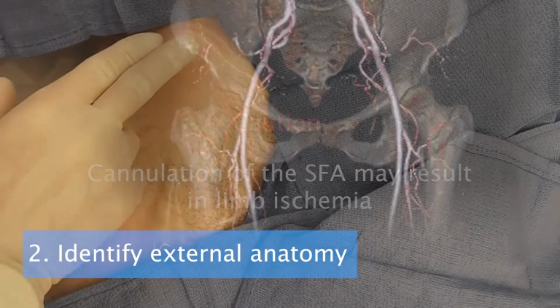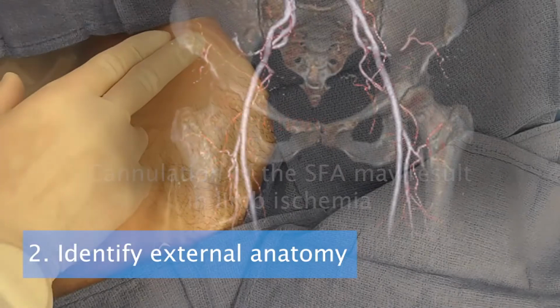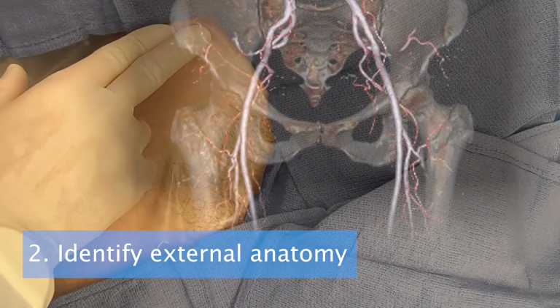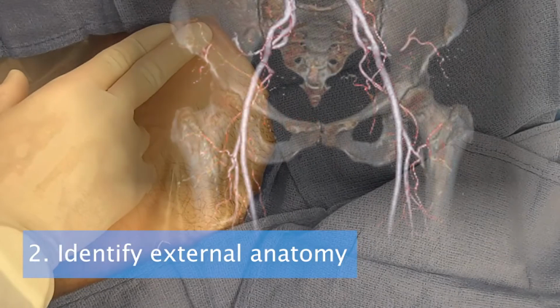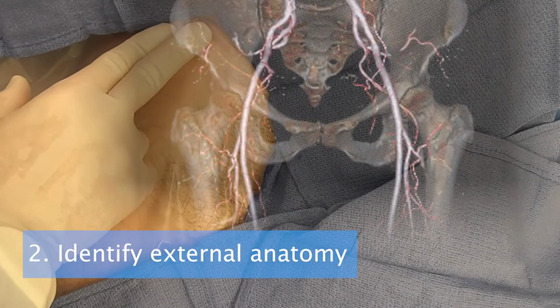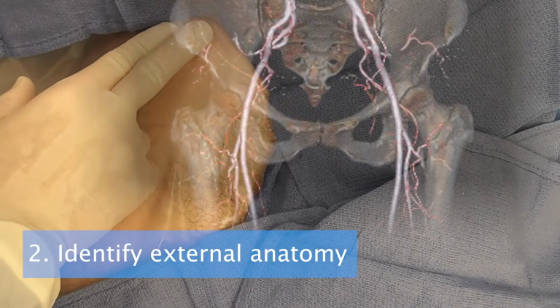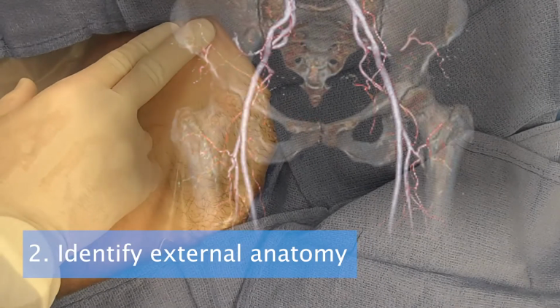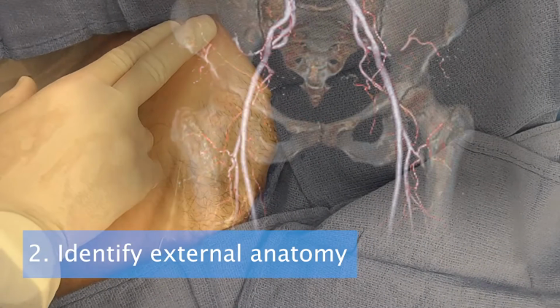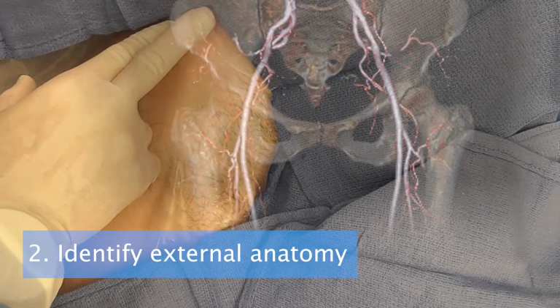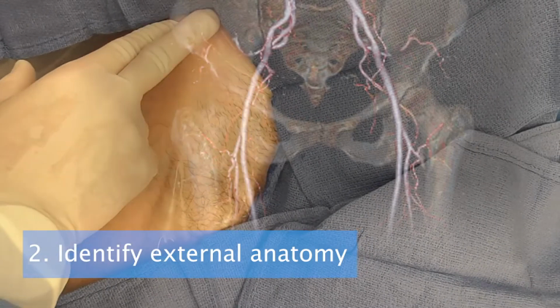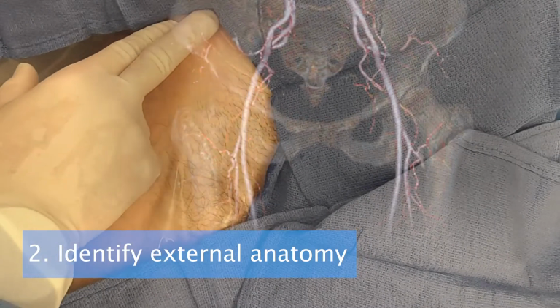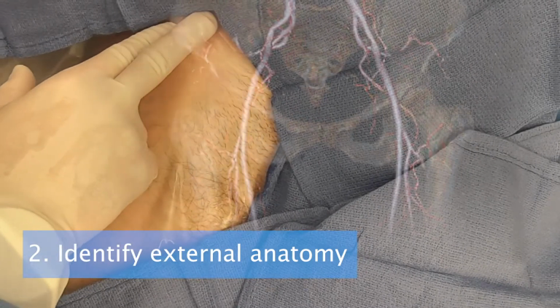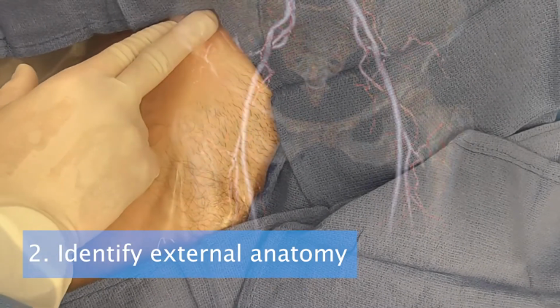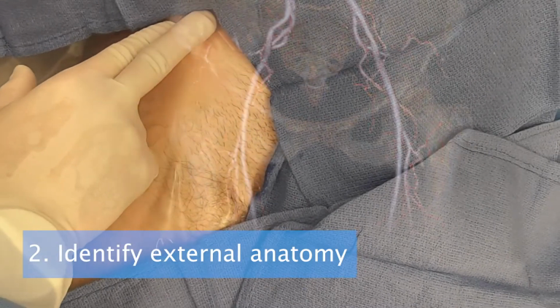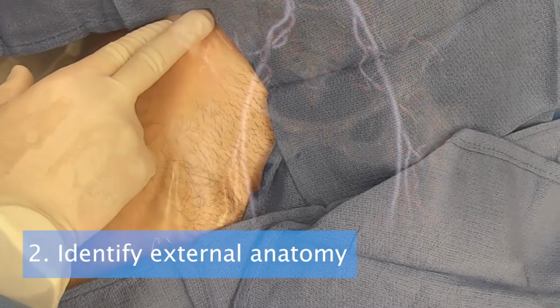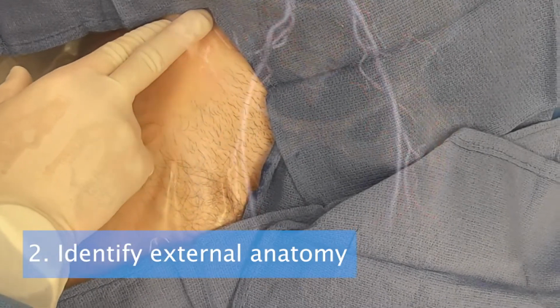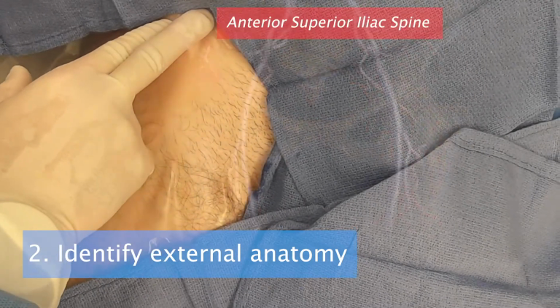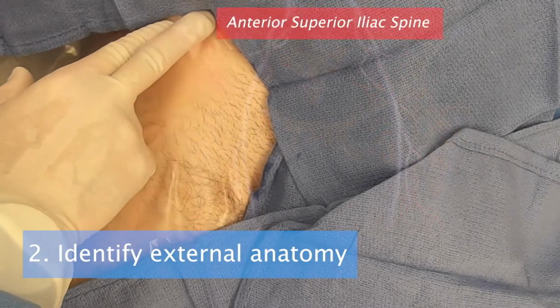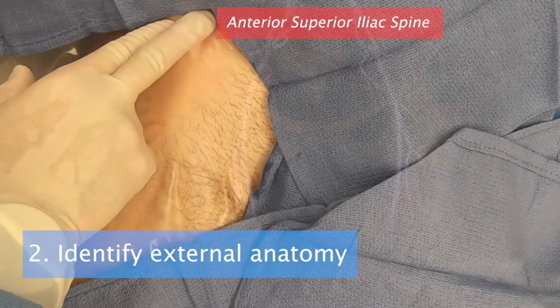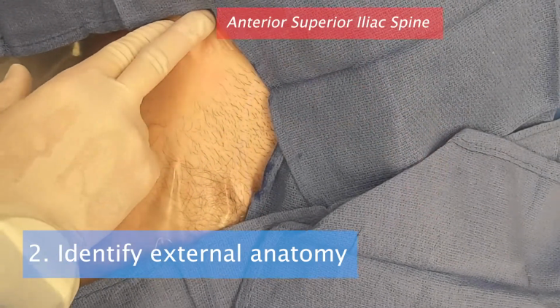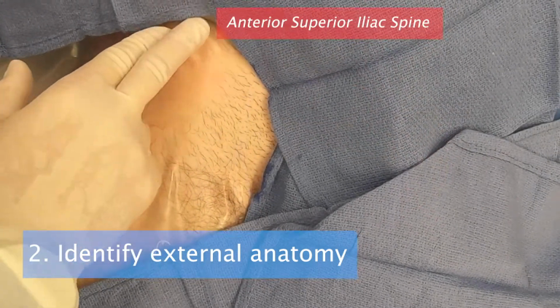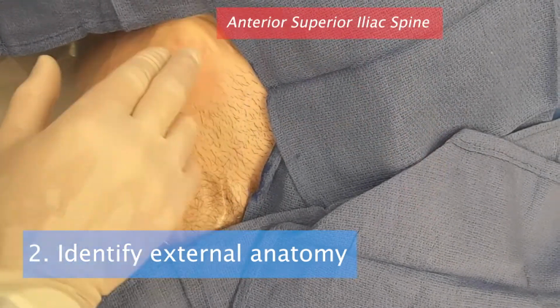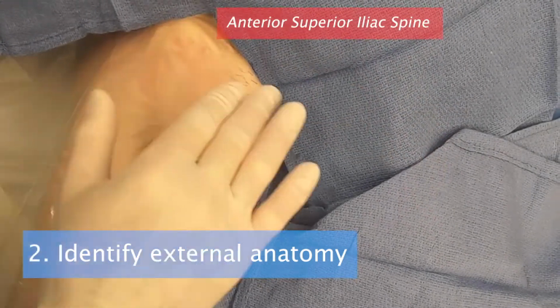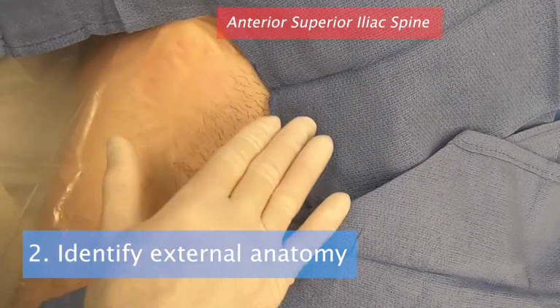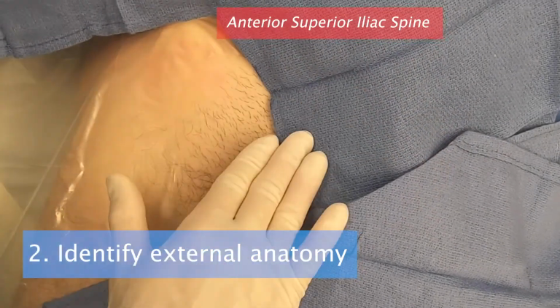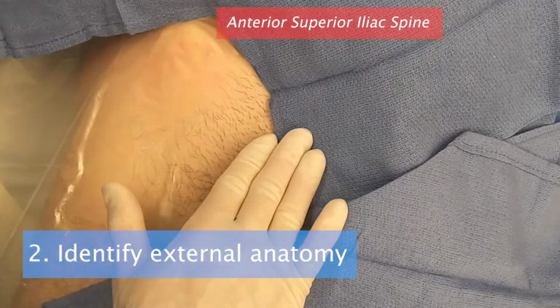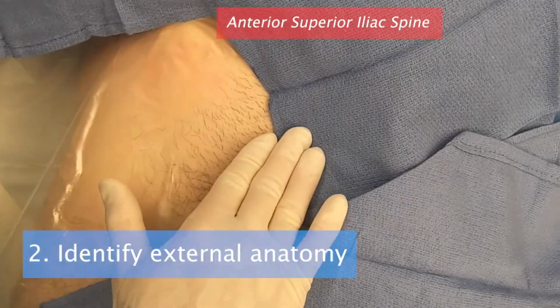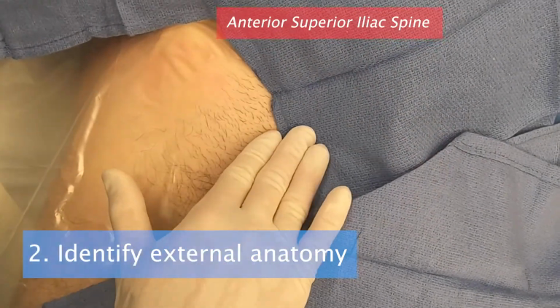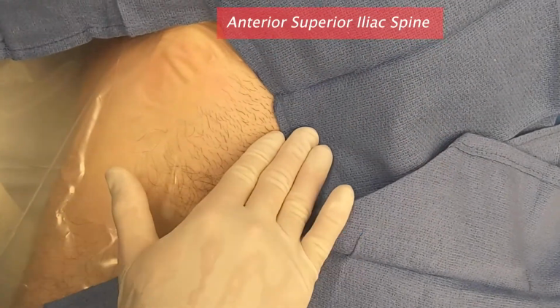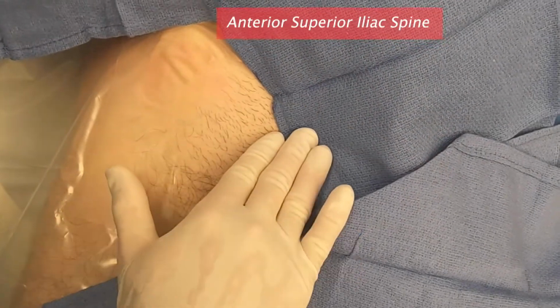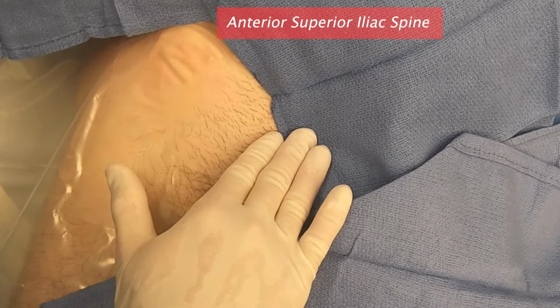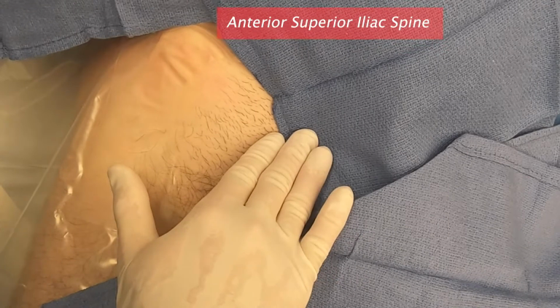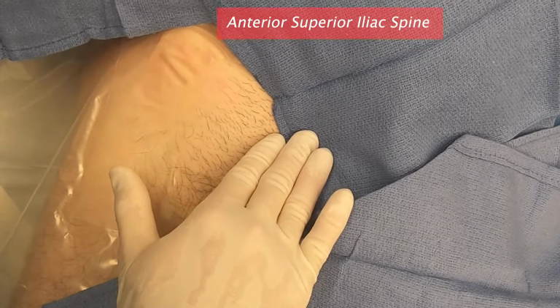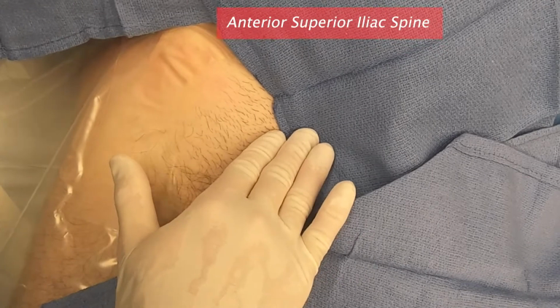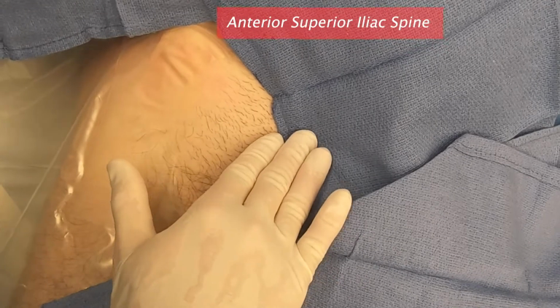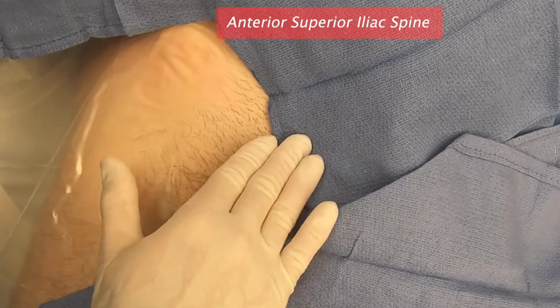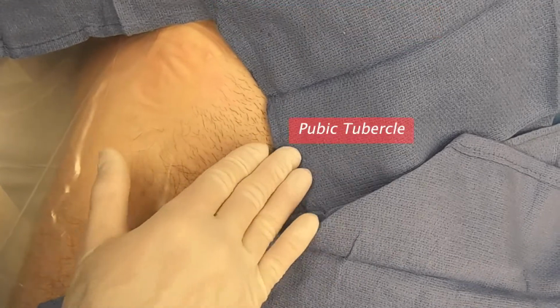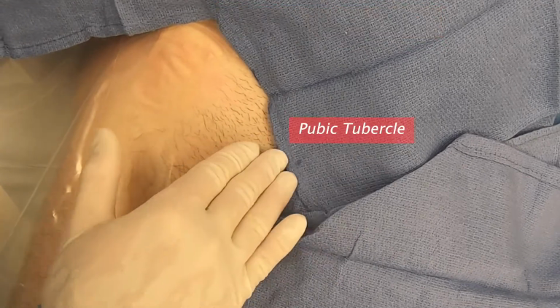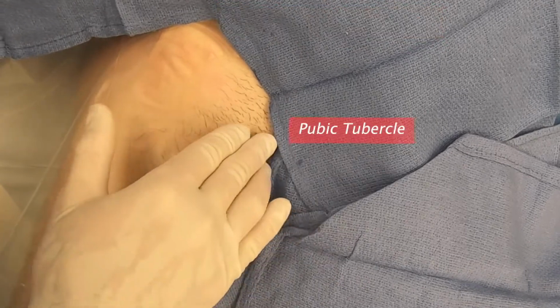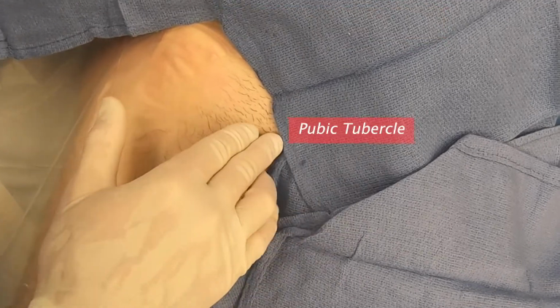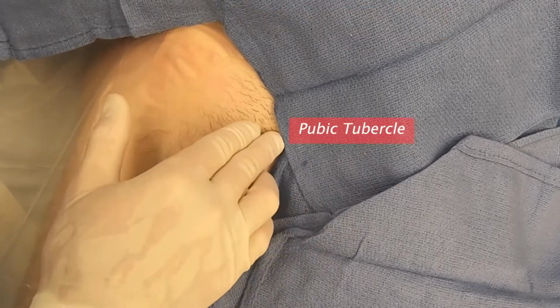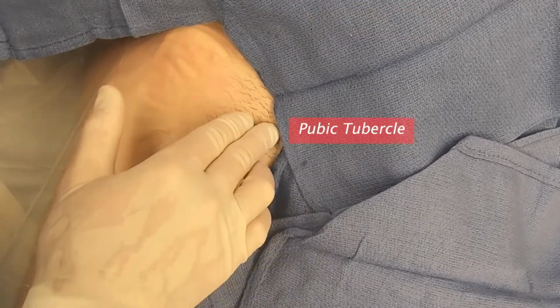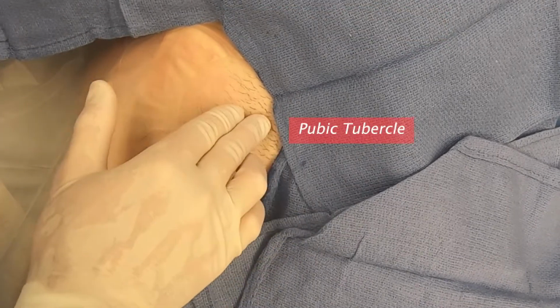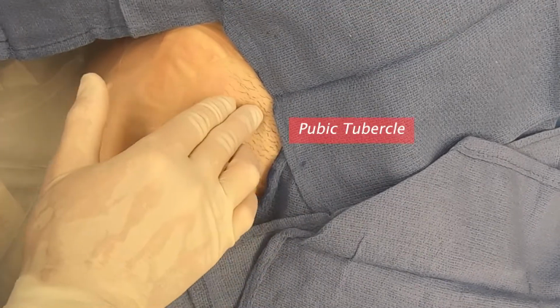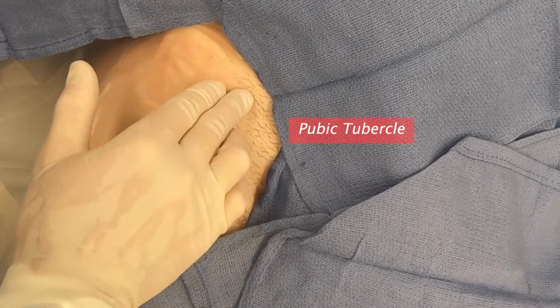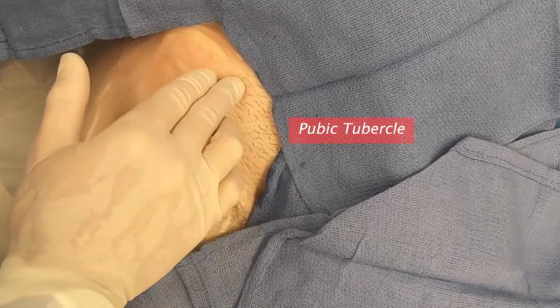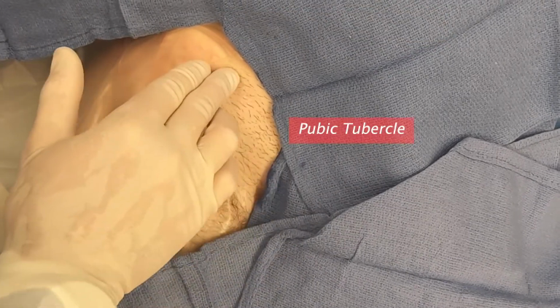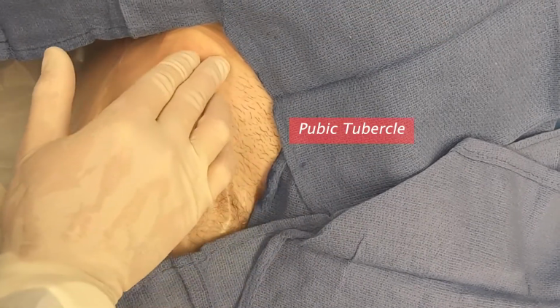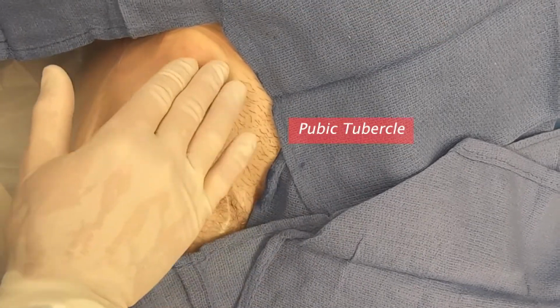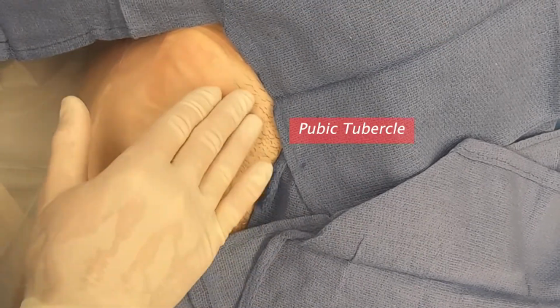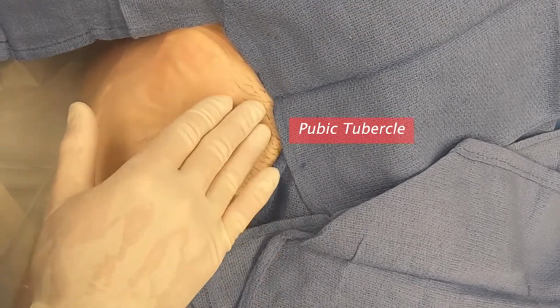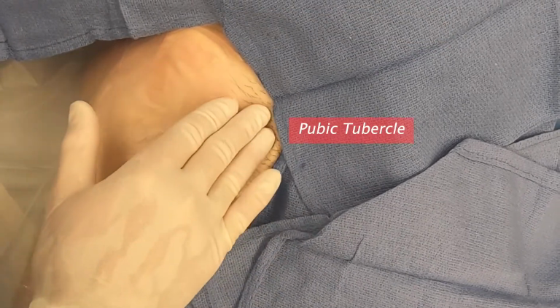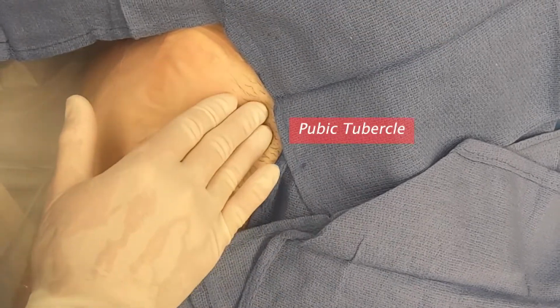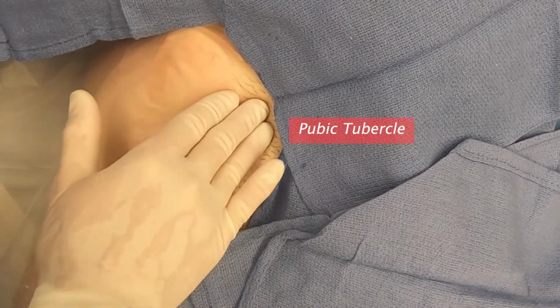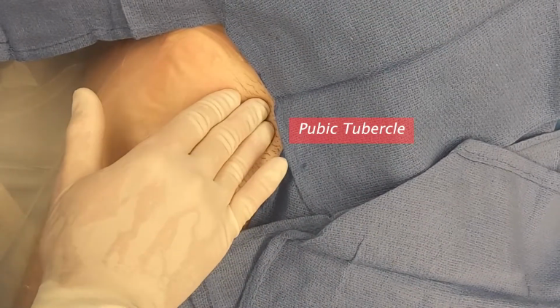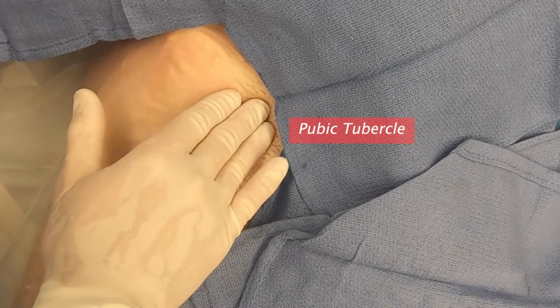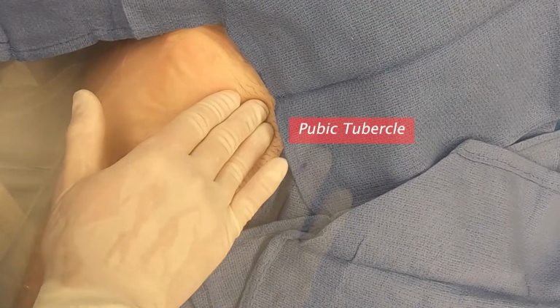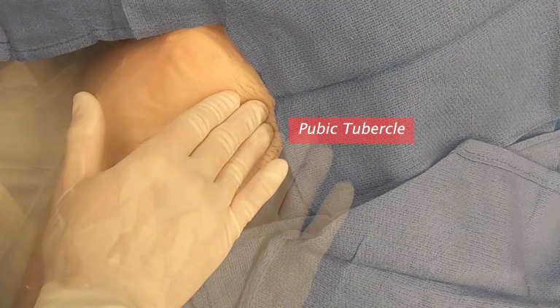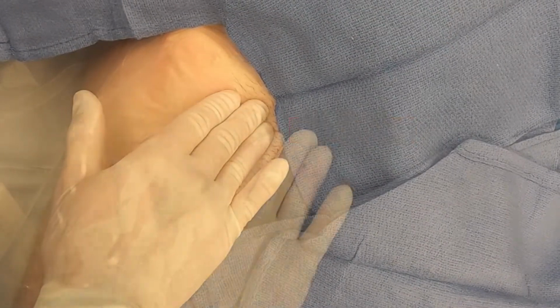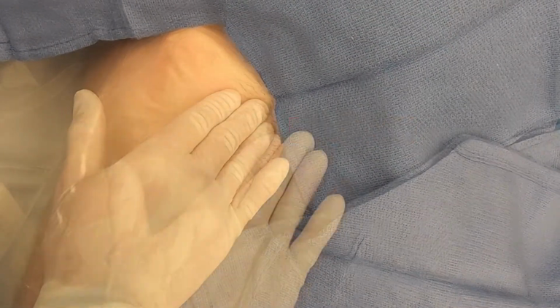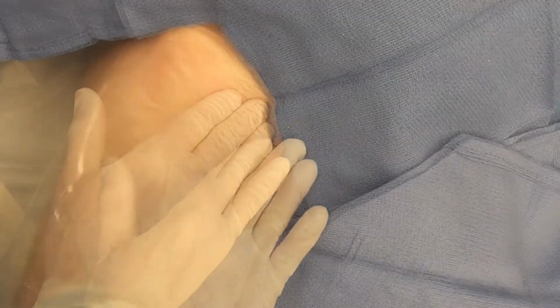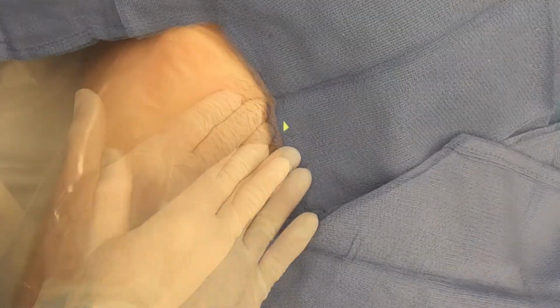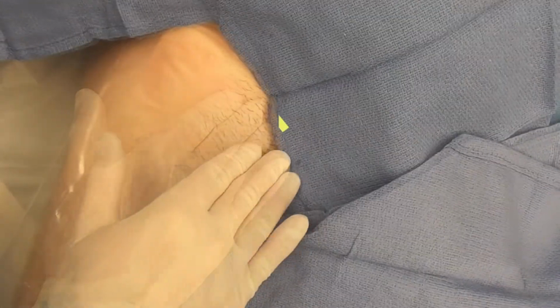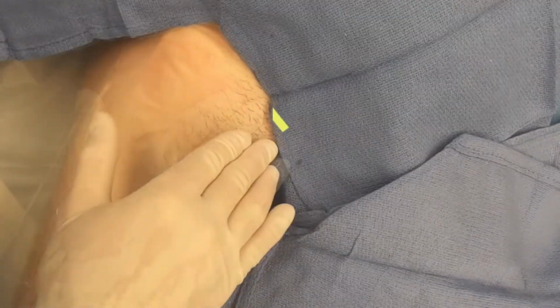Step 2. Identify the external anatomy by feeling the bony prominence of the pubic tubercle and the ASIS.